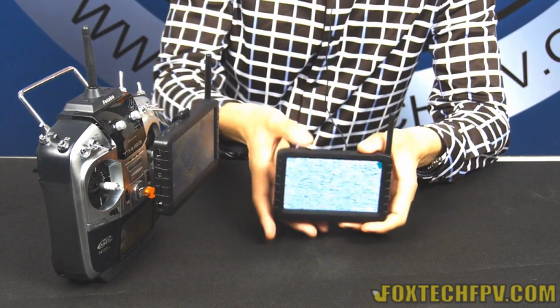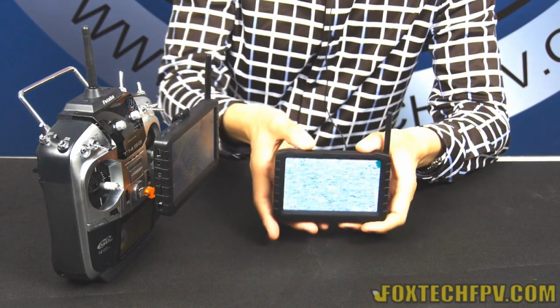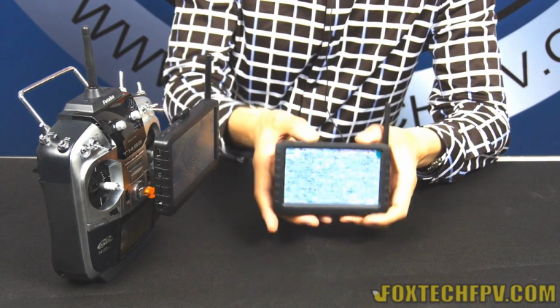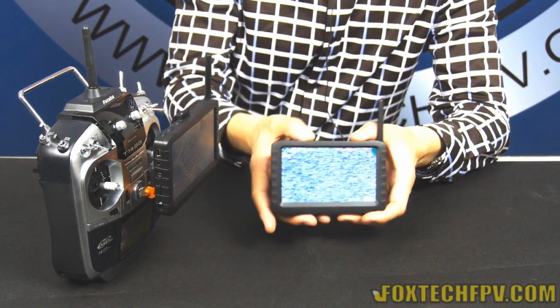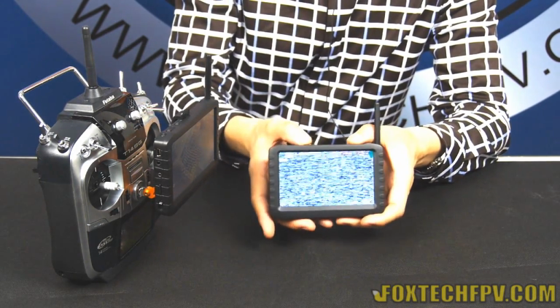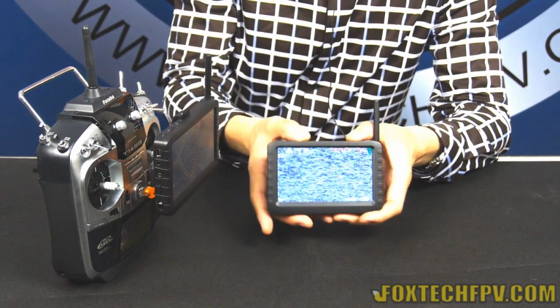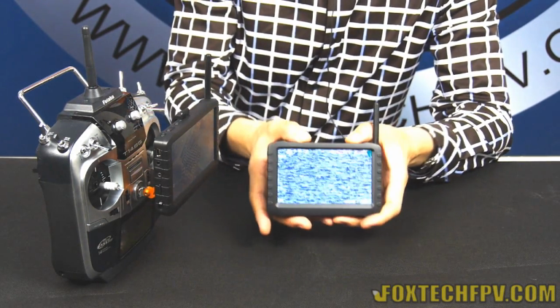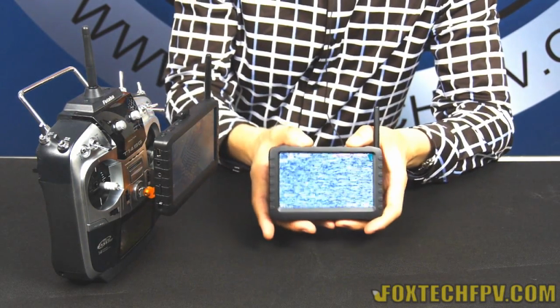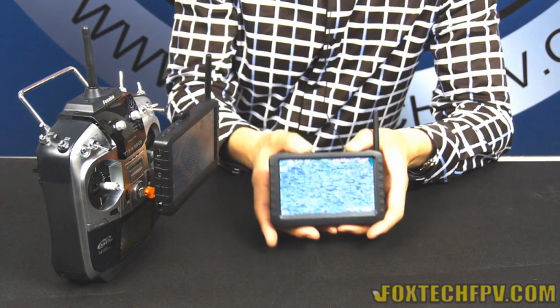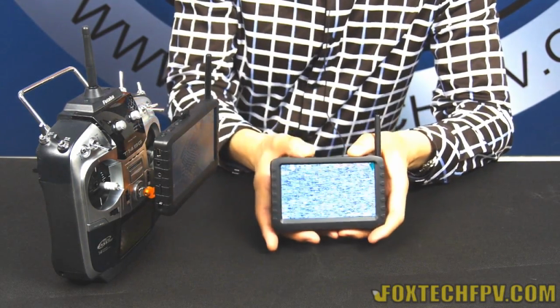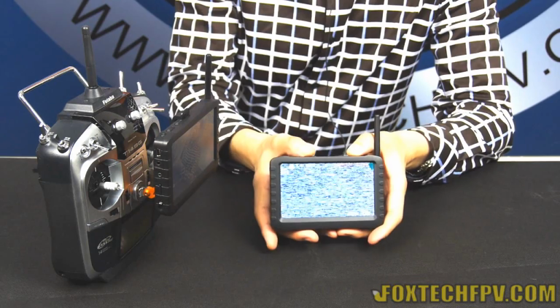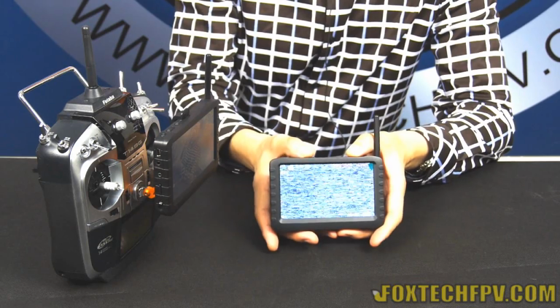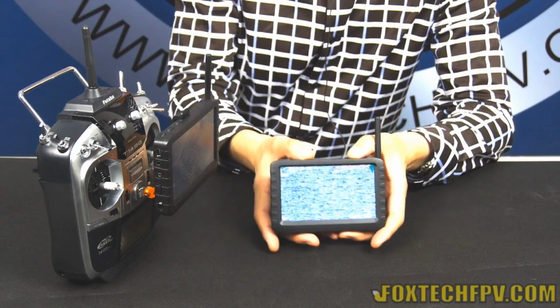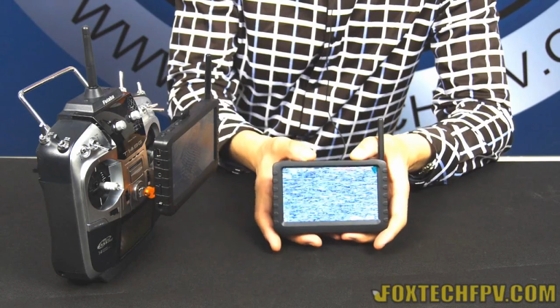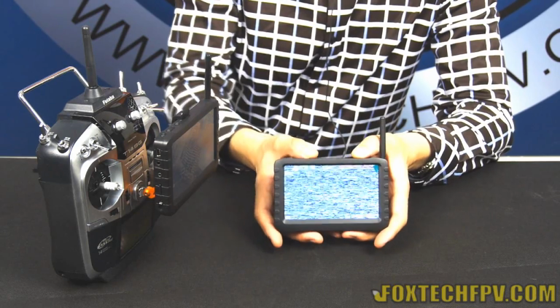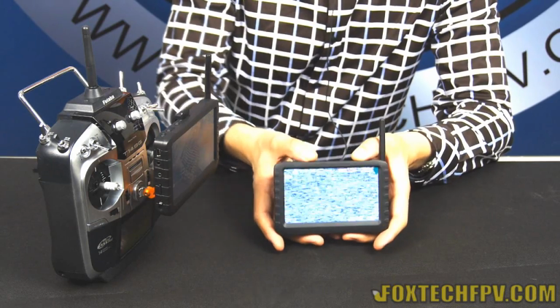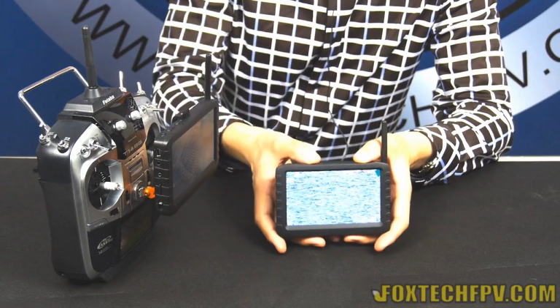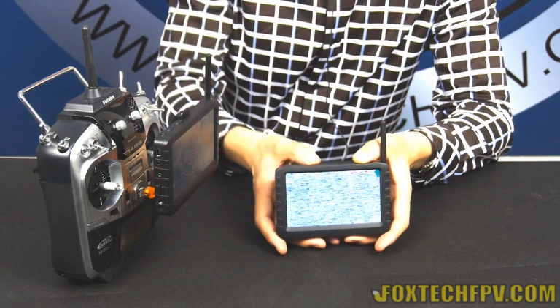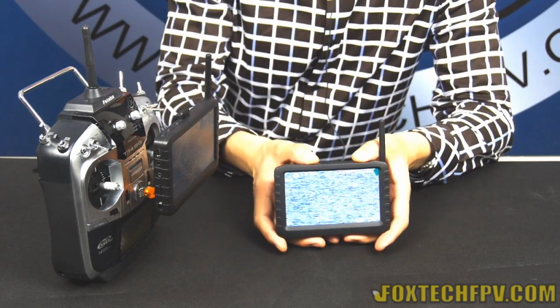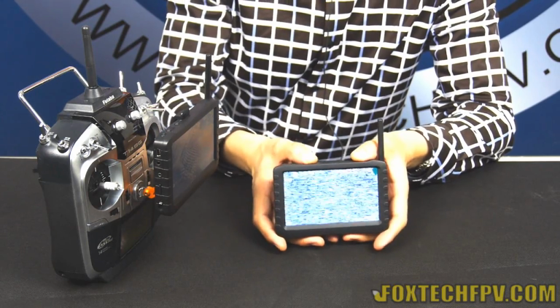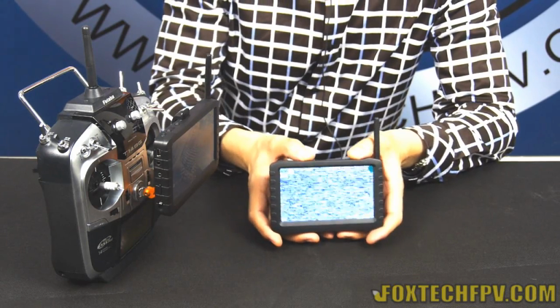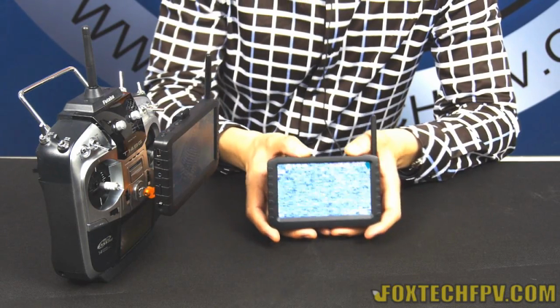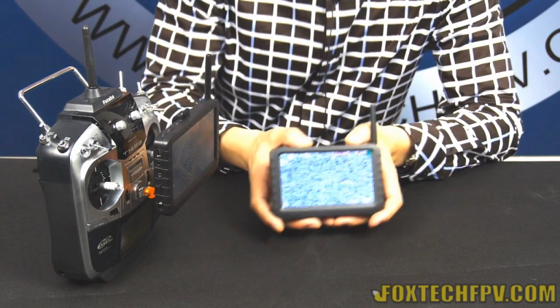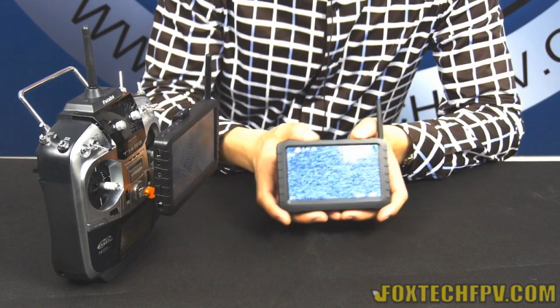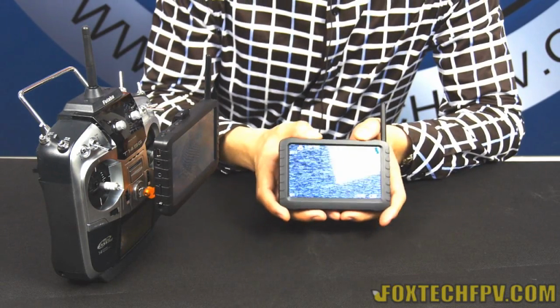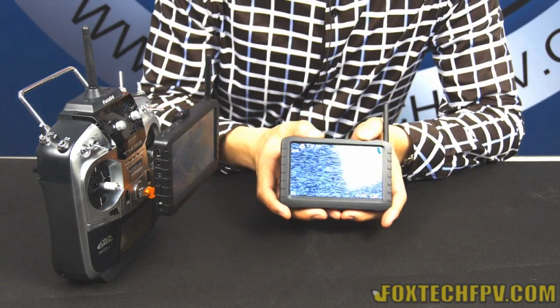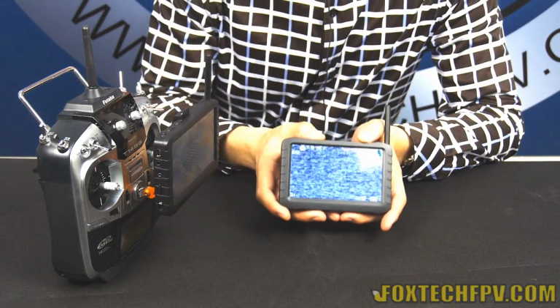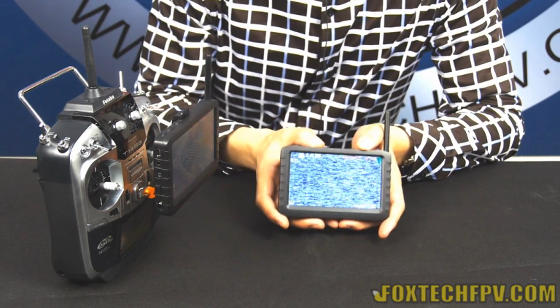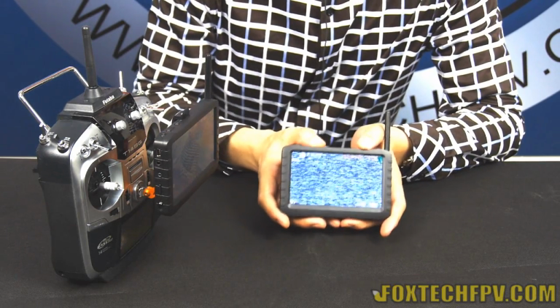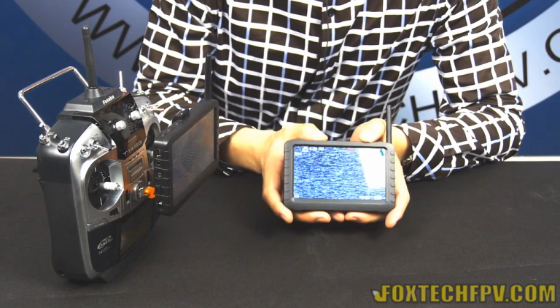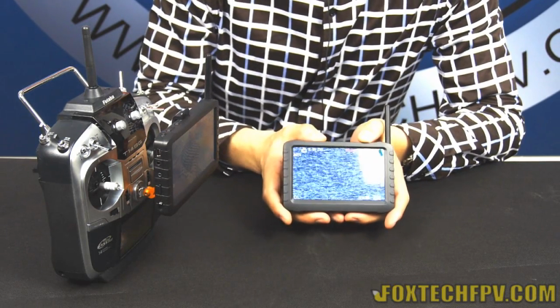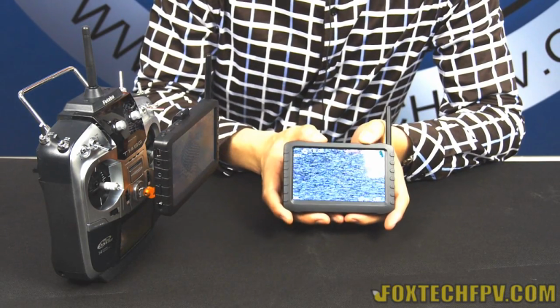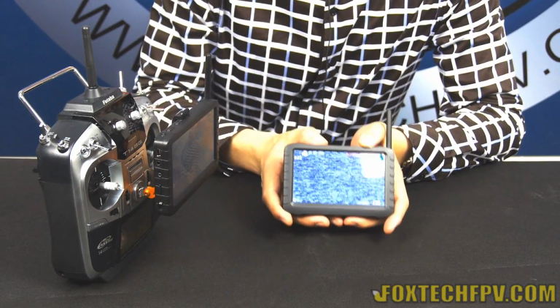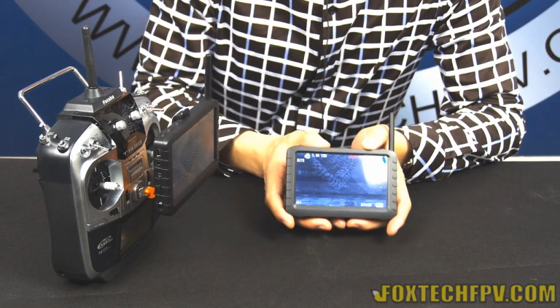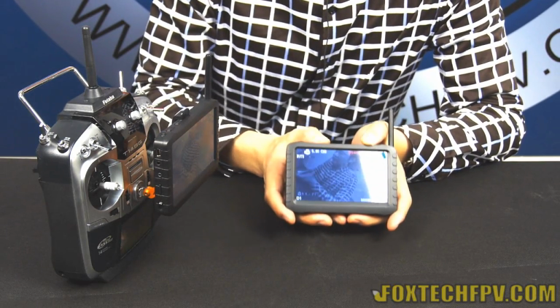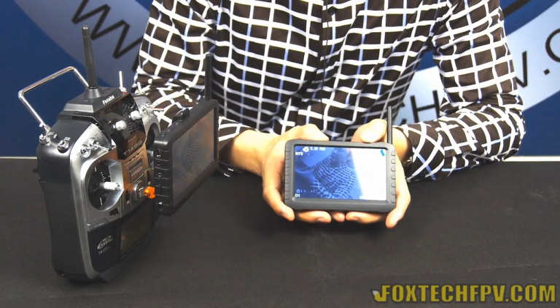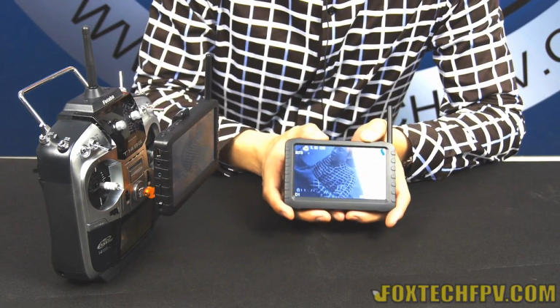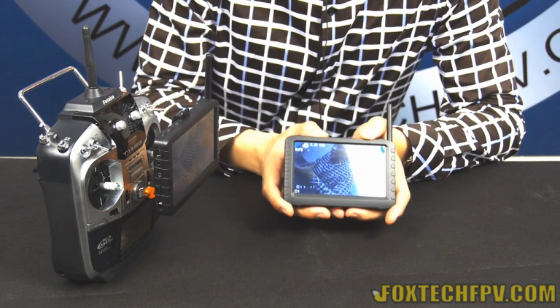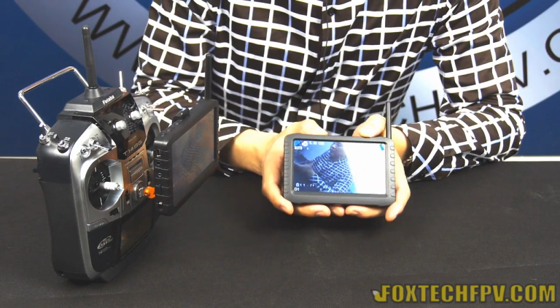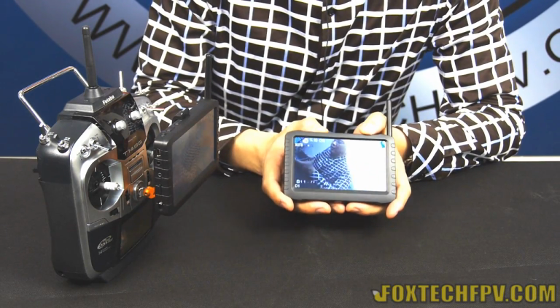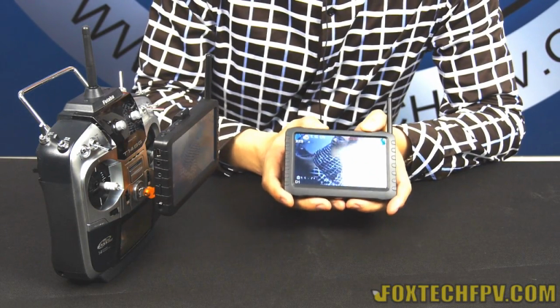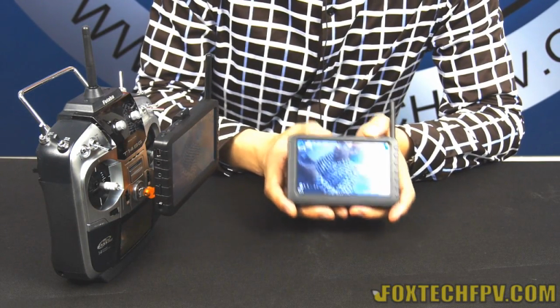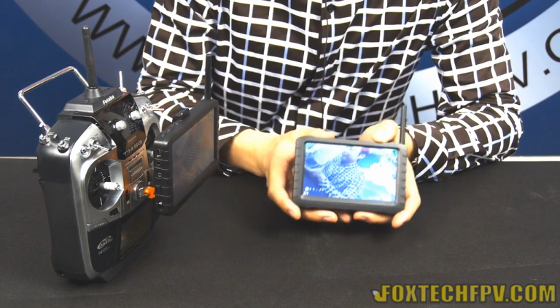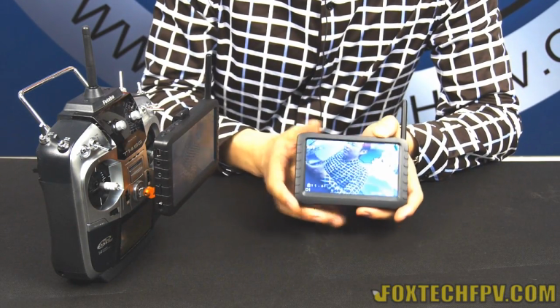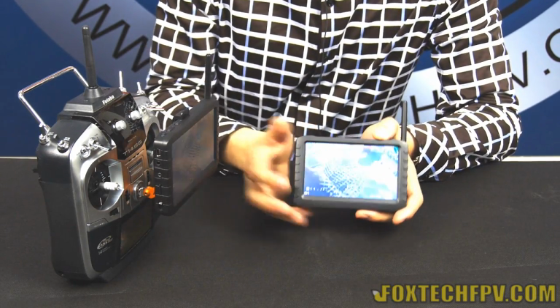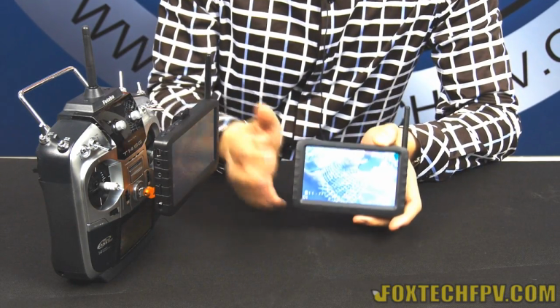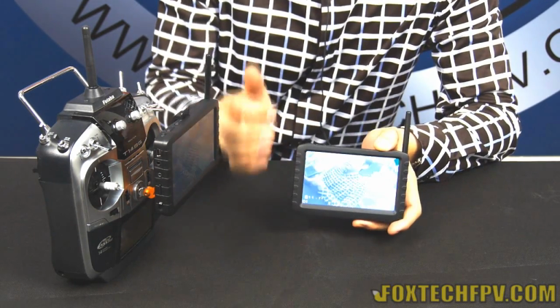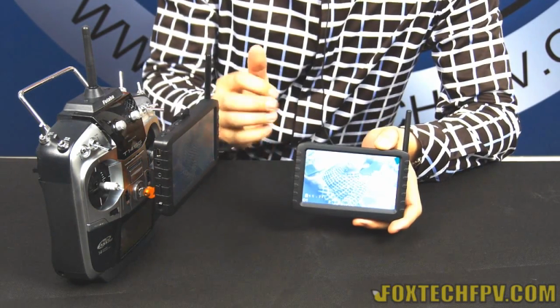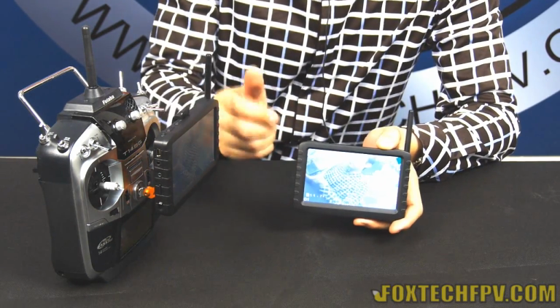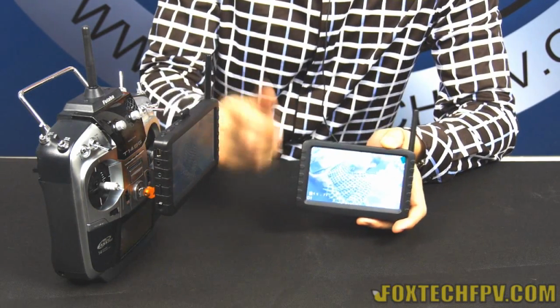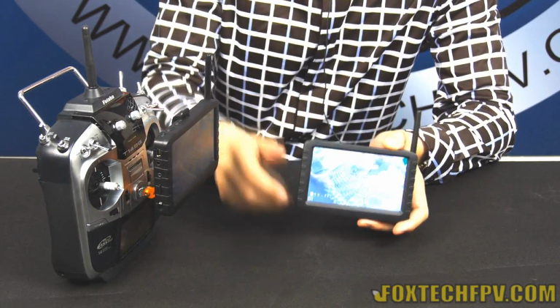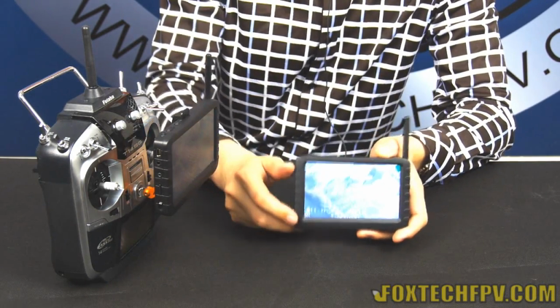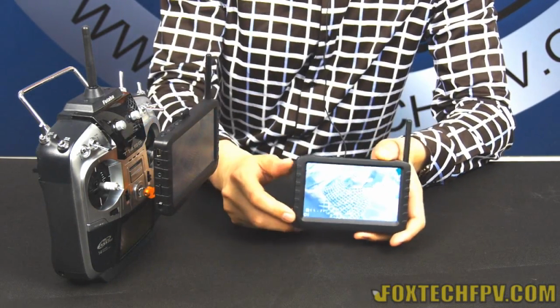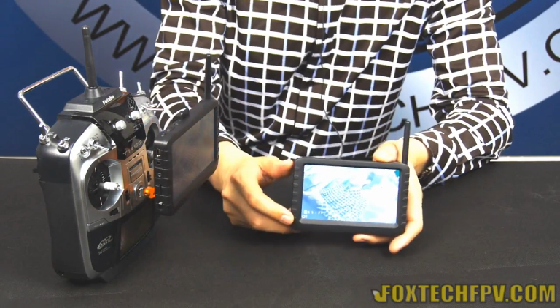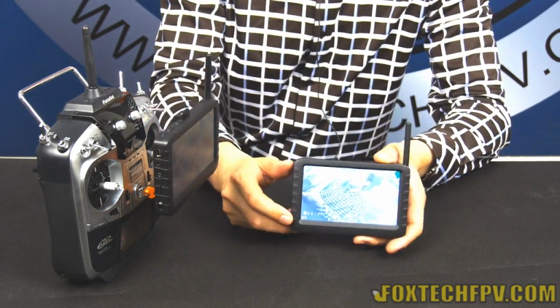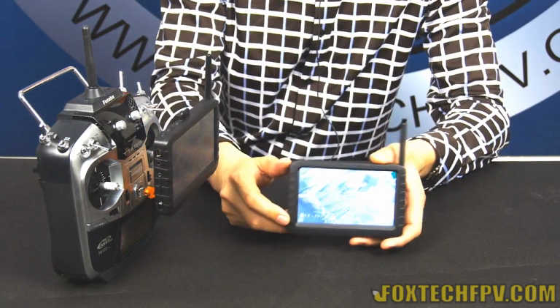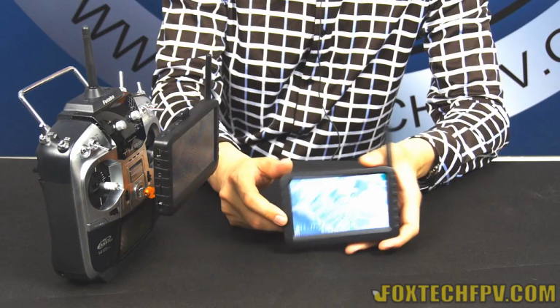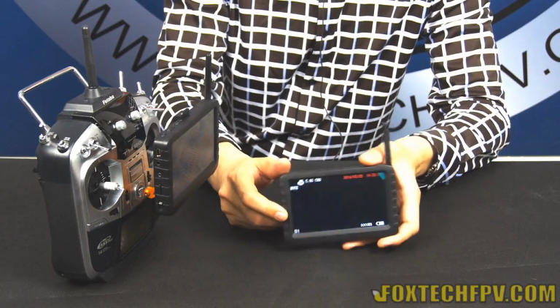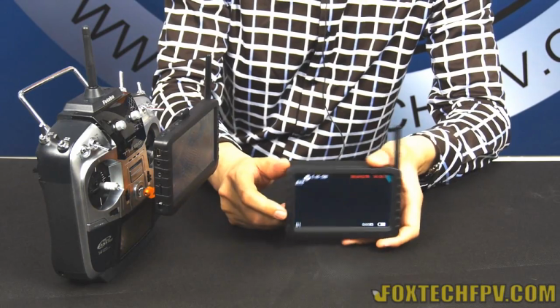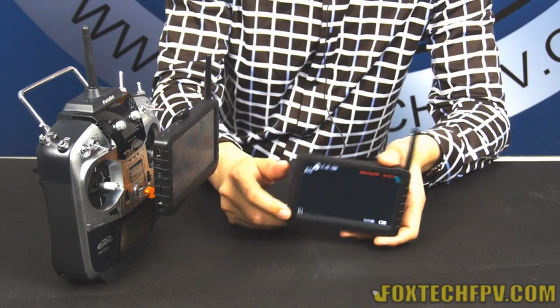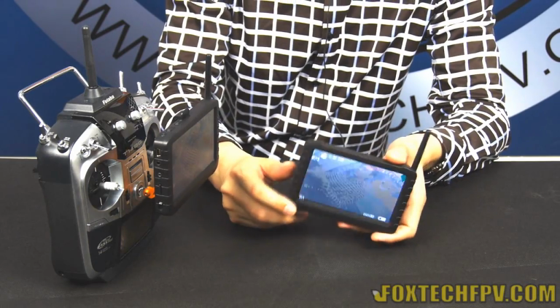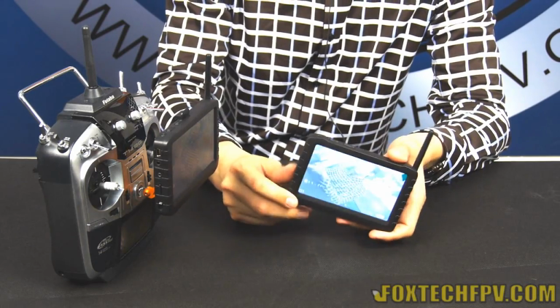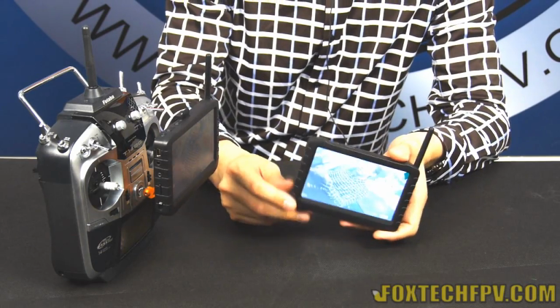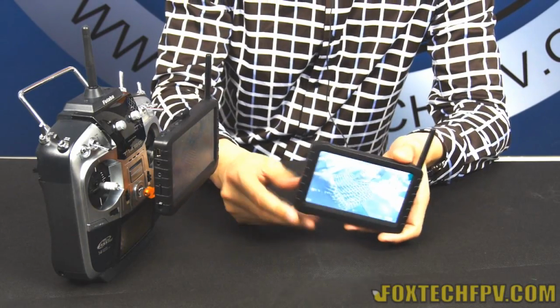I'm going to change the channels now and you can see the image will go up on the monitor. You can see me here in the monitor.